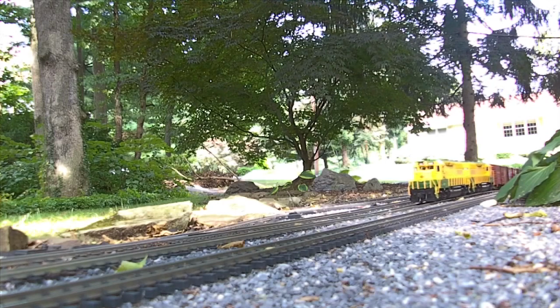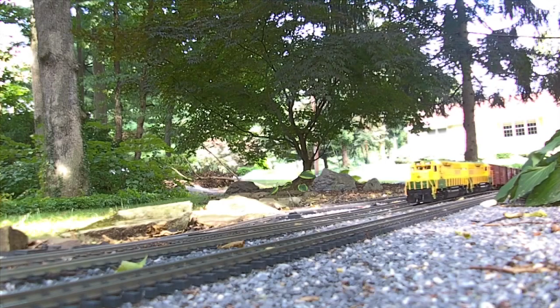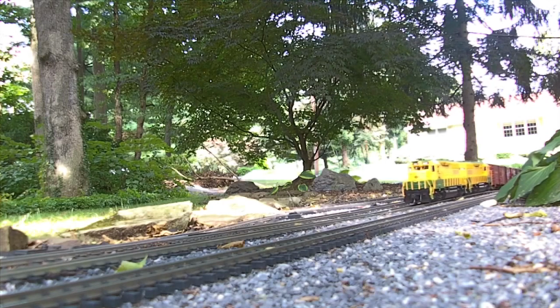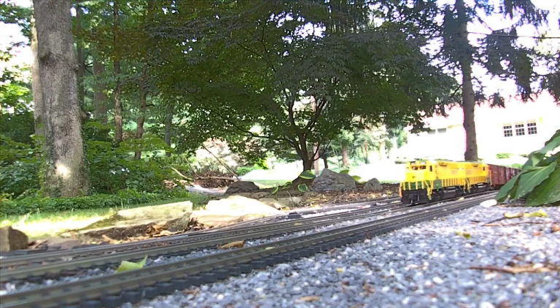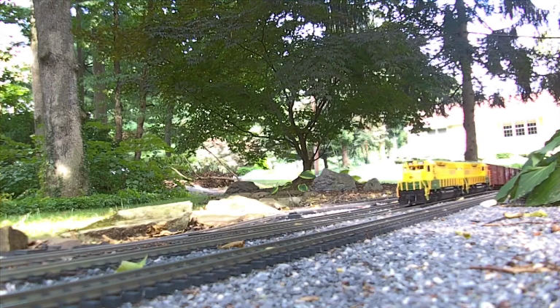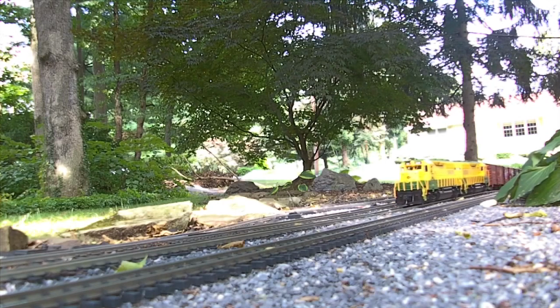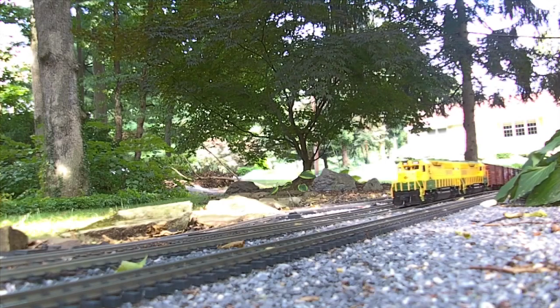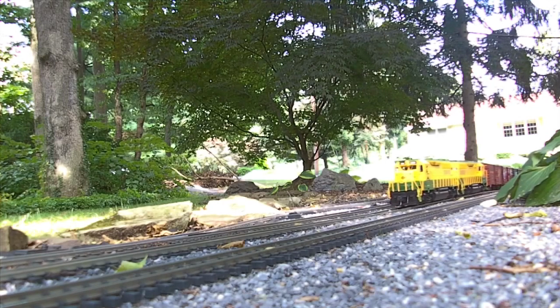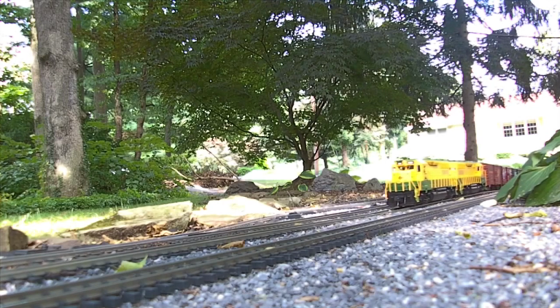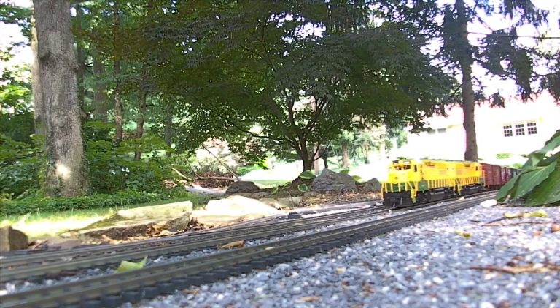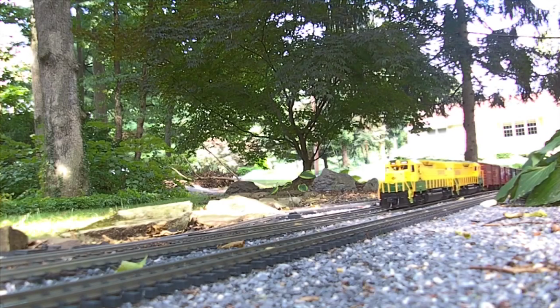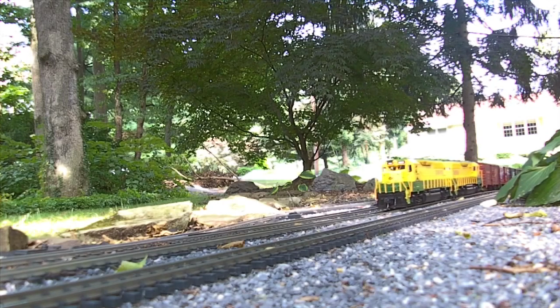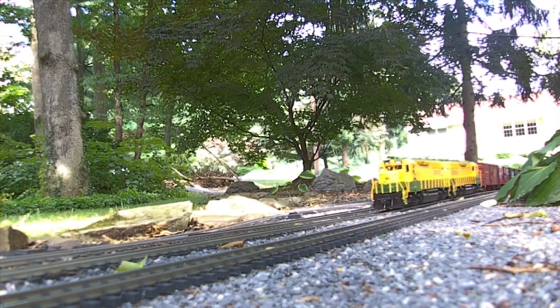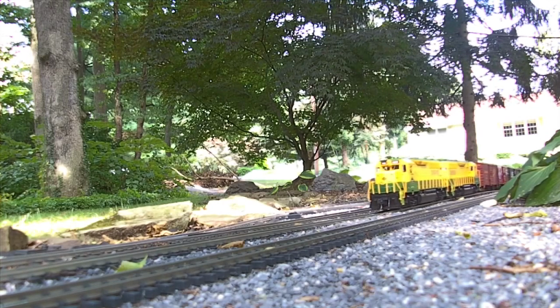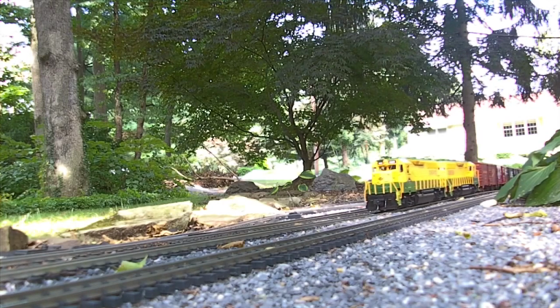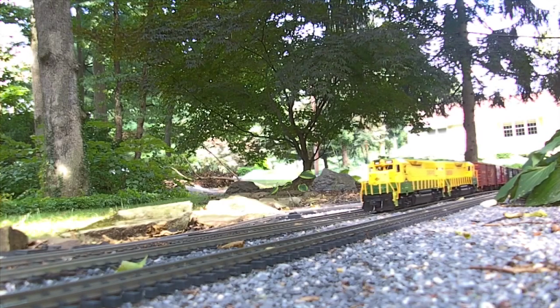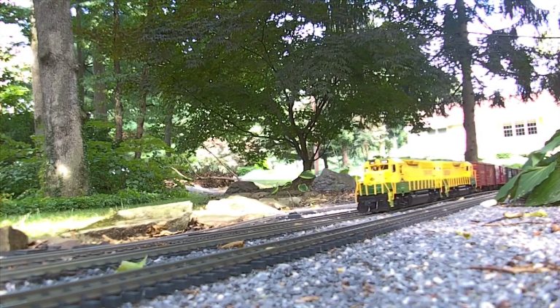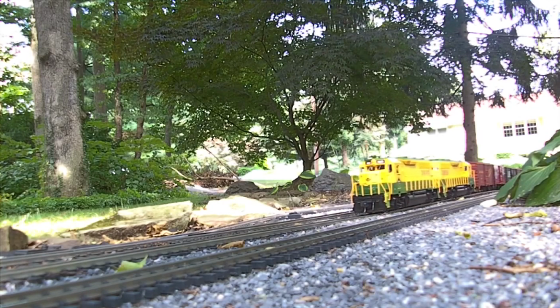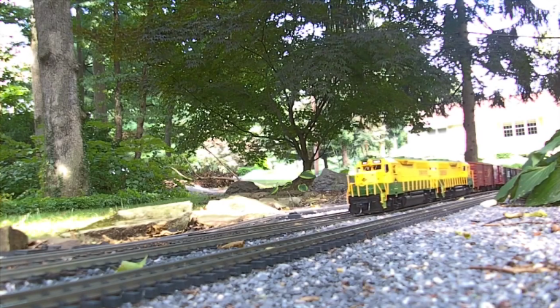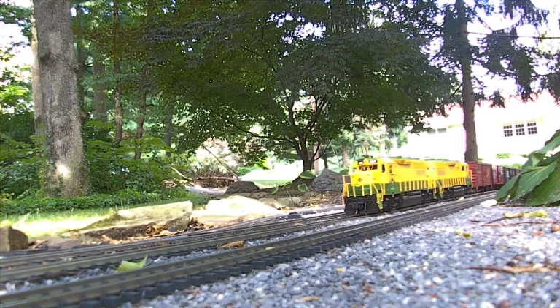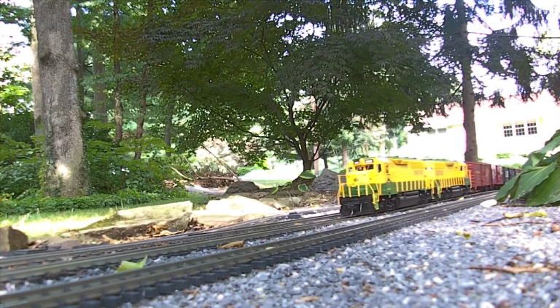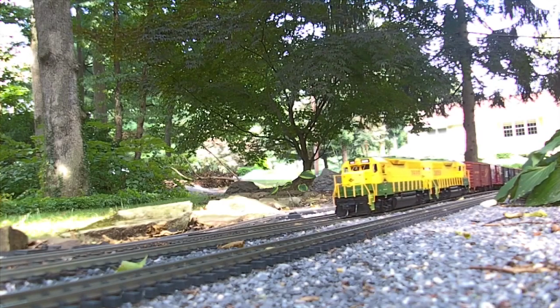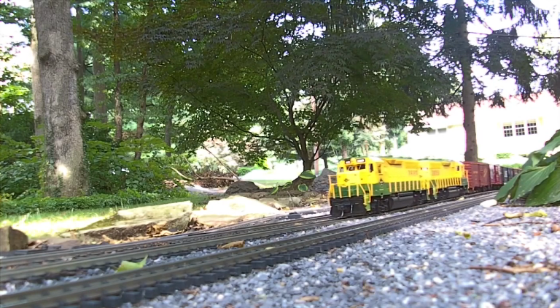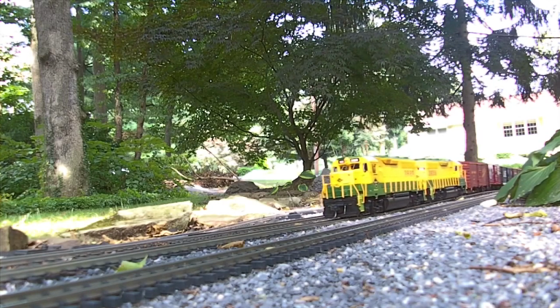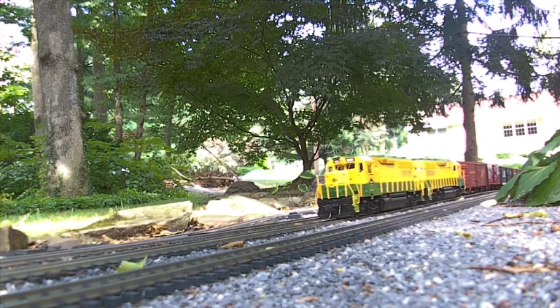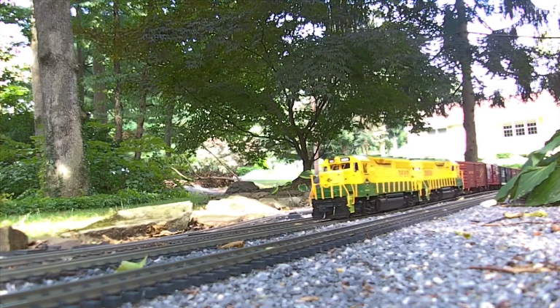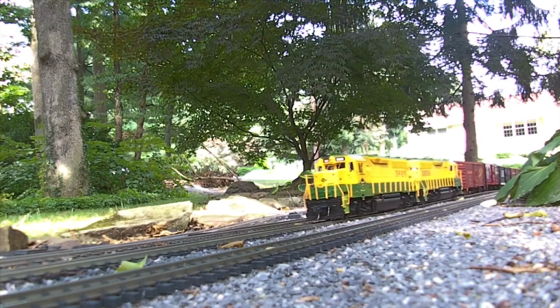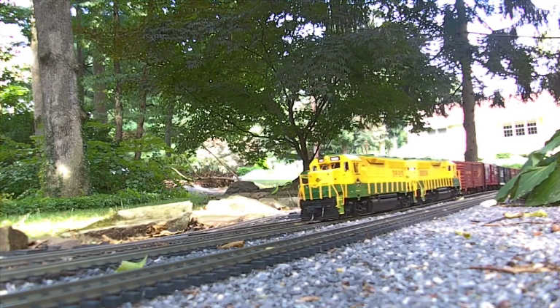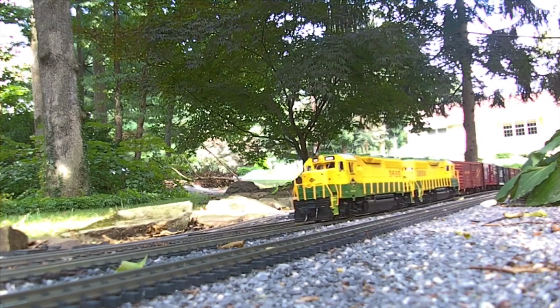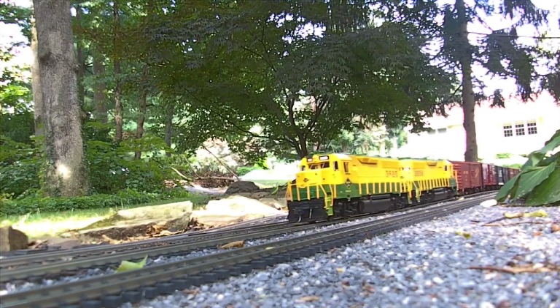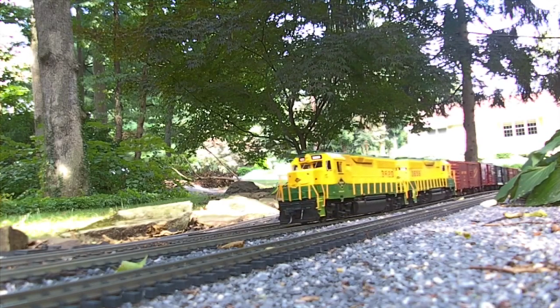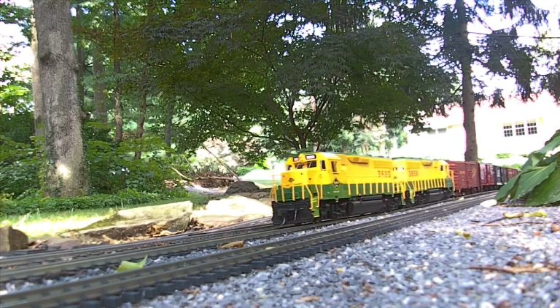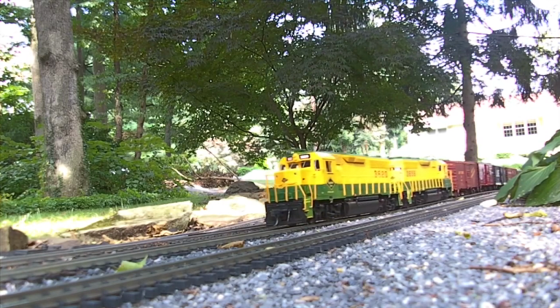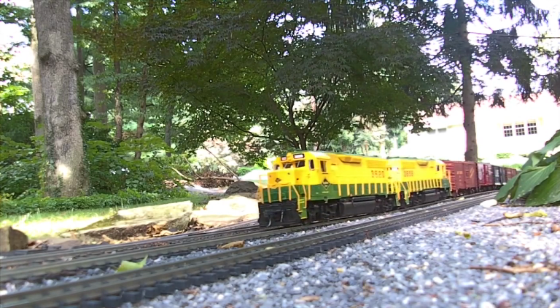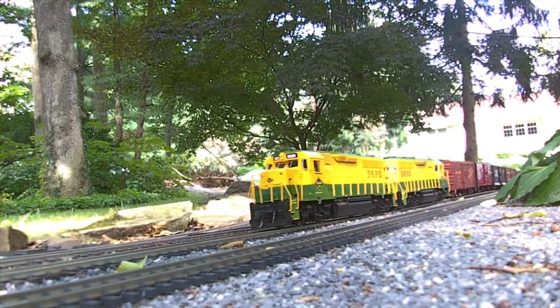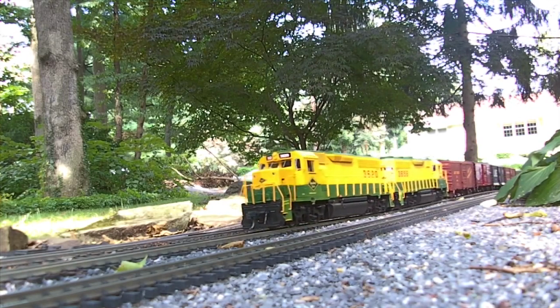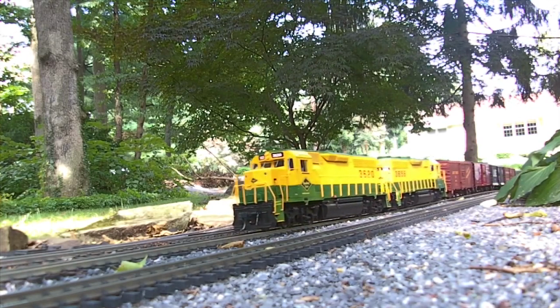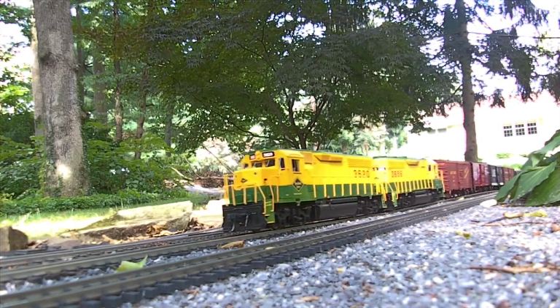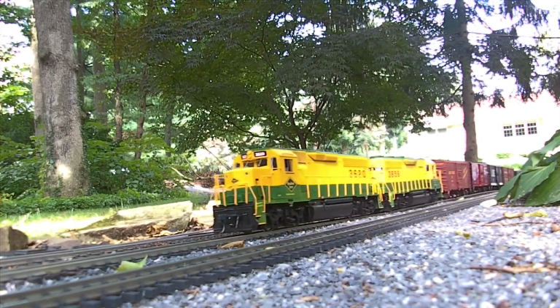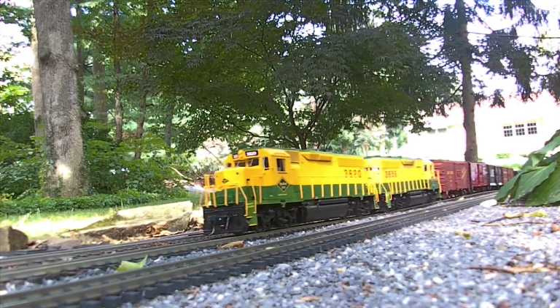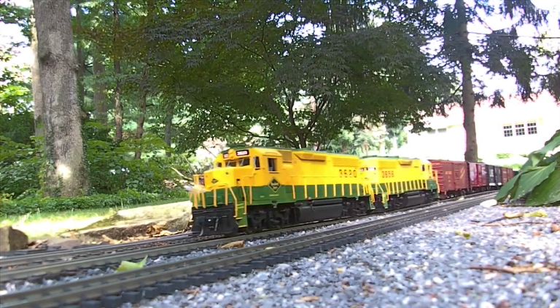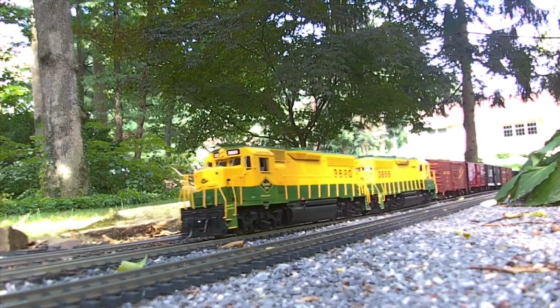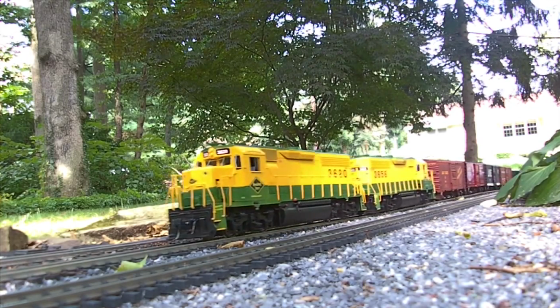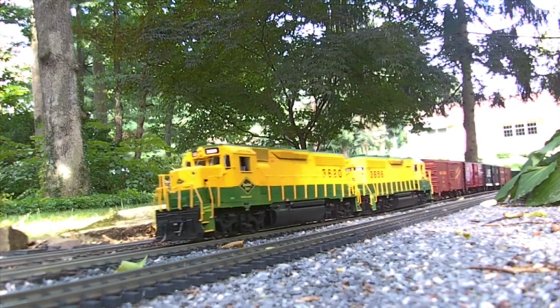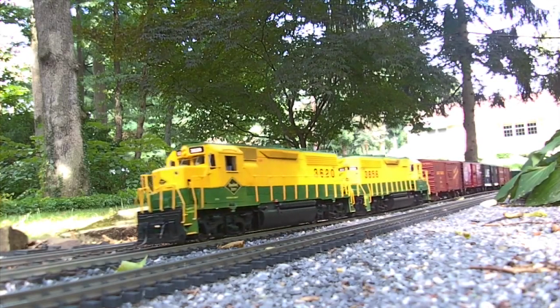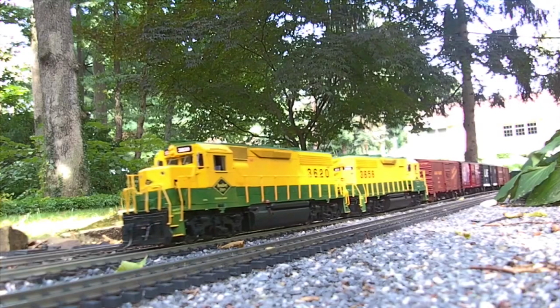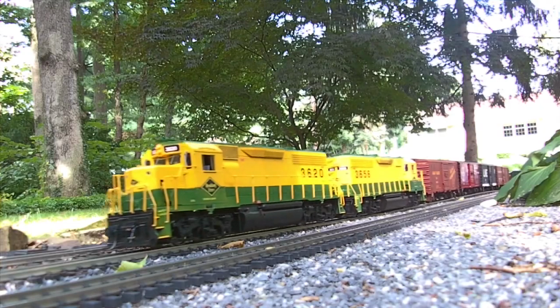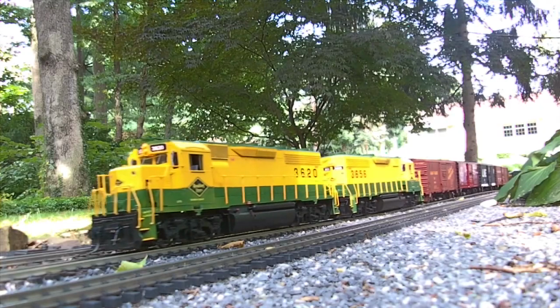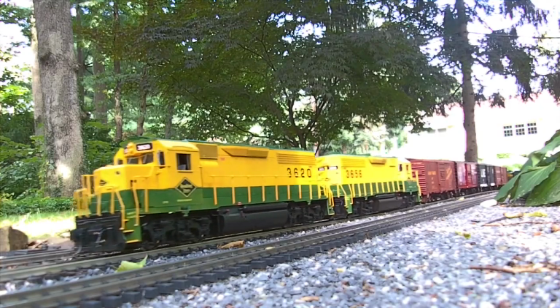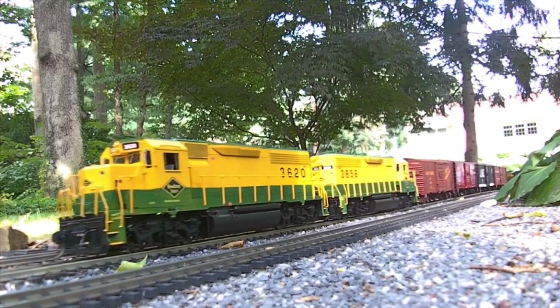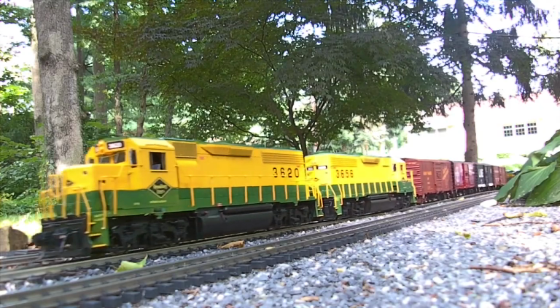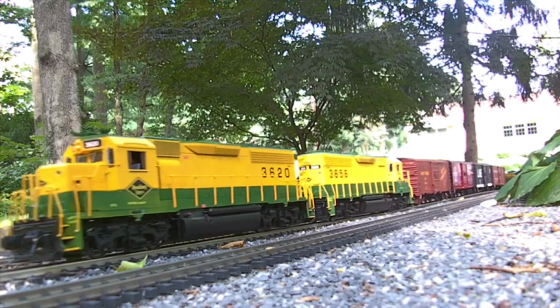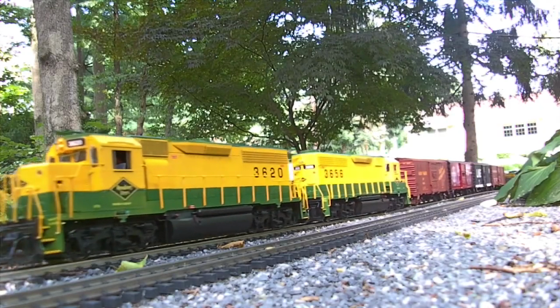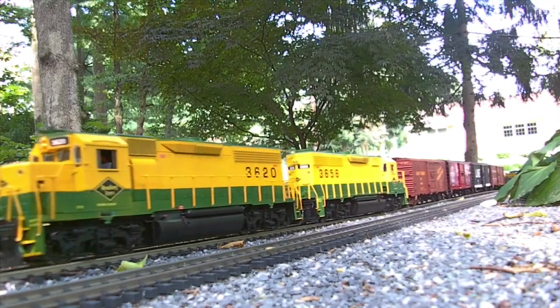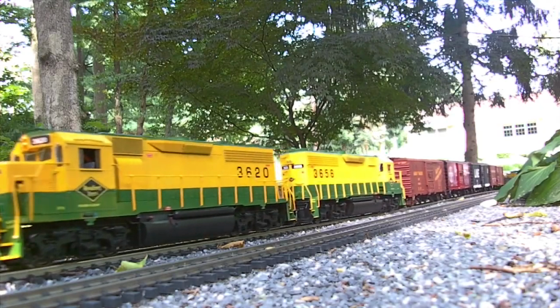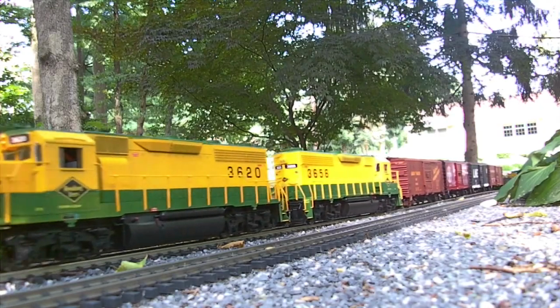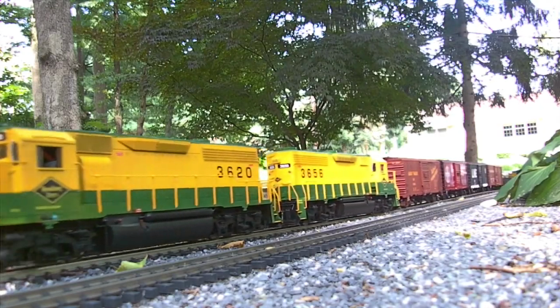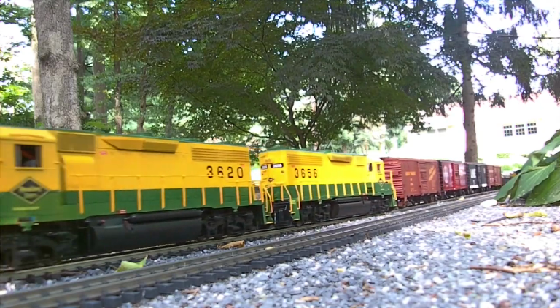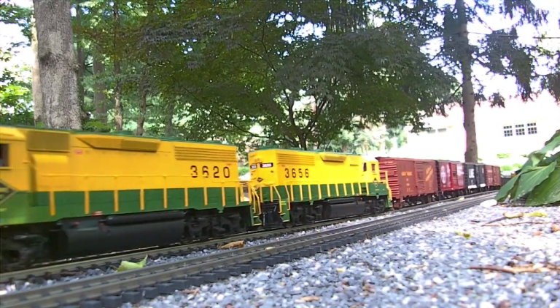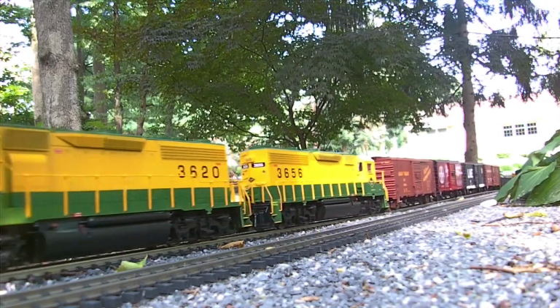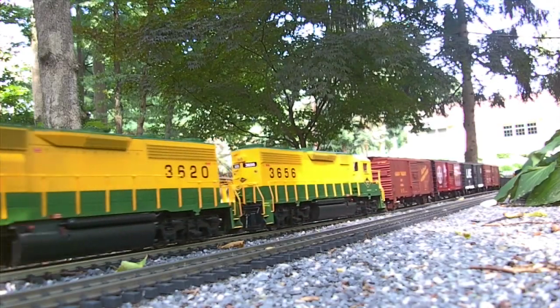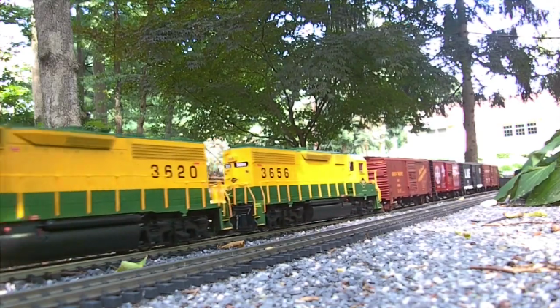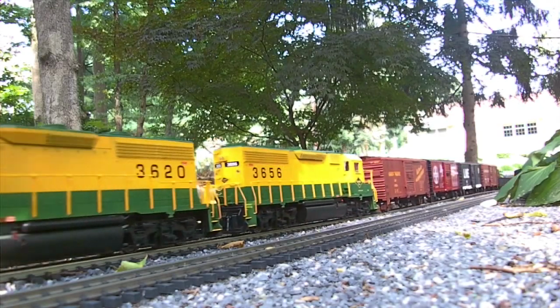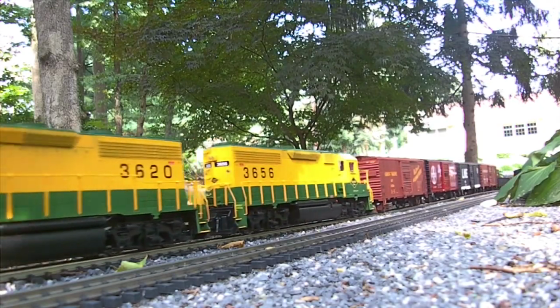Now we see the completed diesel engines with all of their decals applied. Thank you for watching.